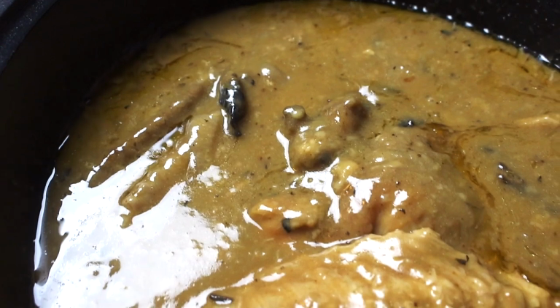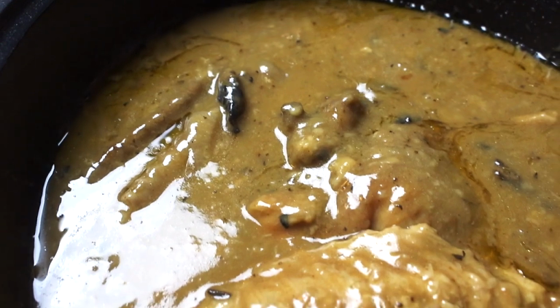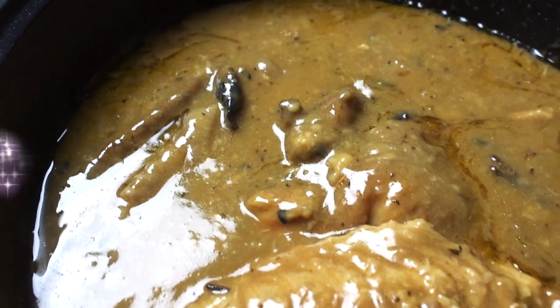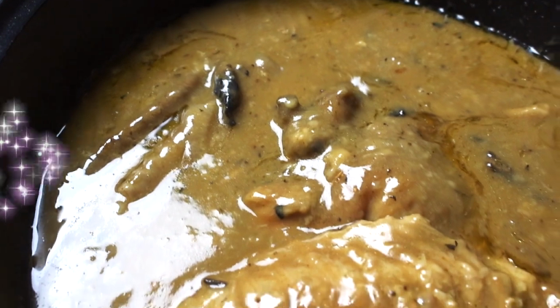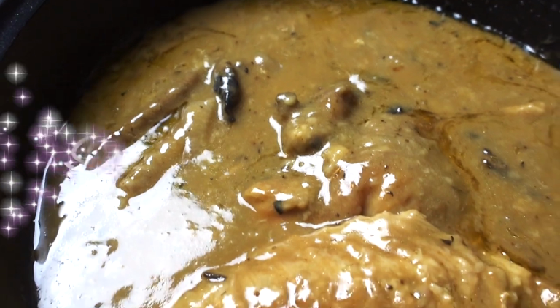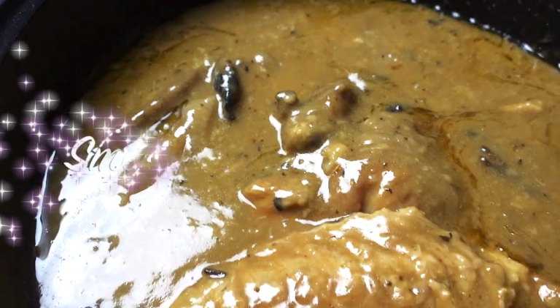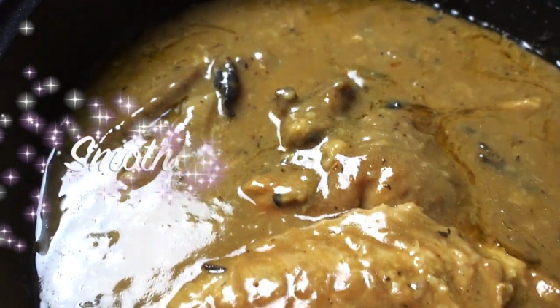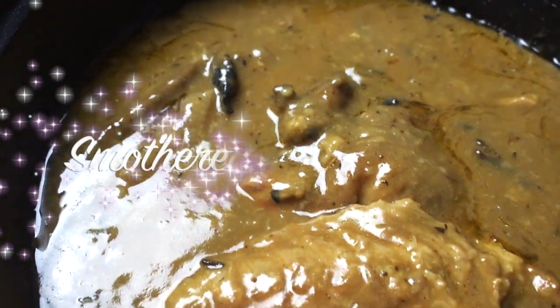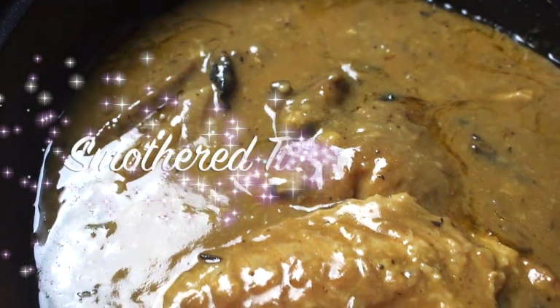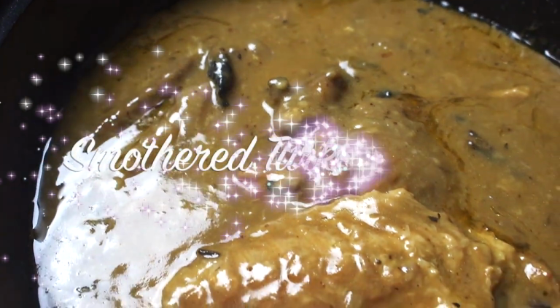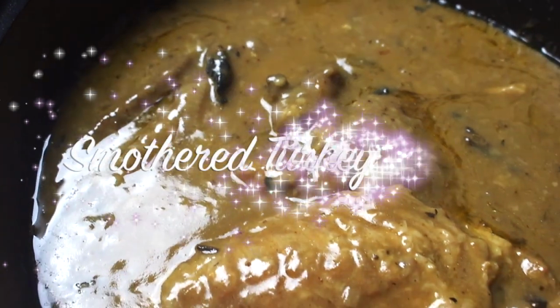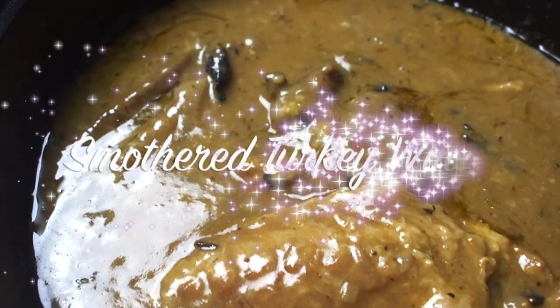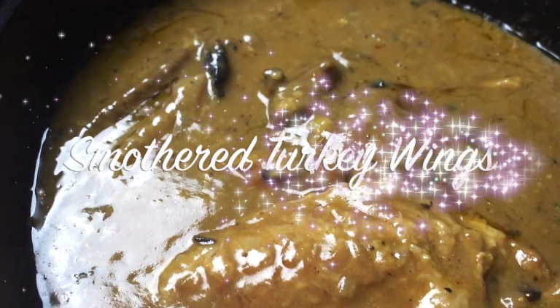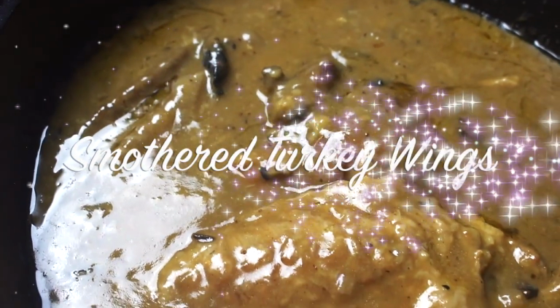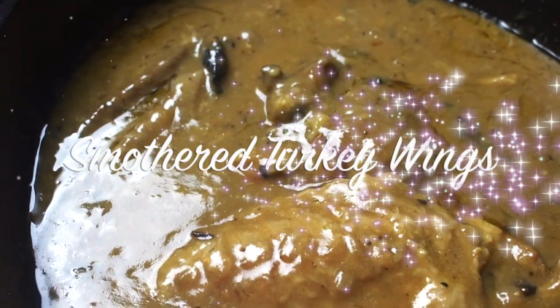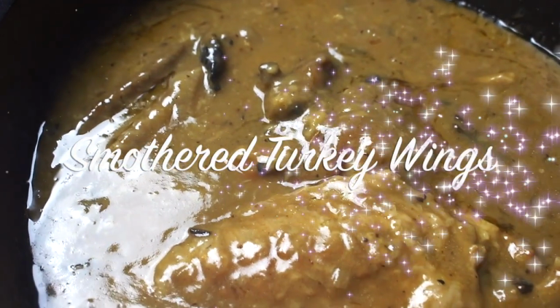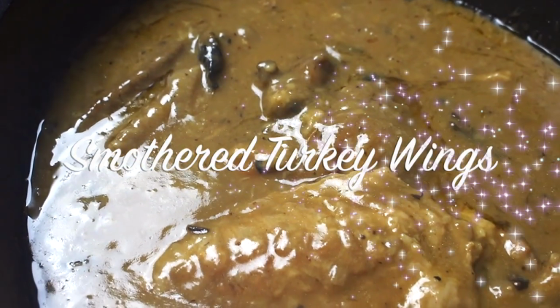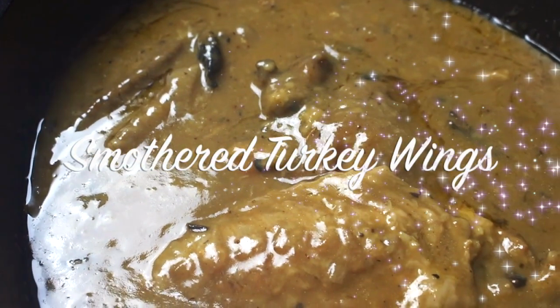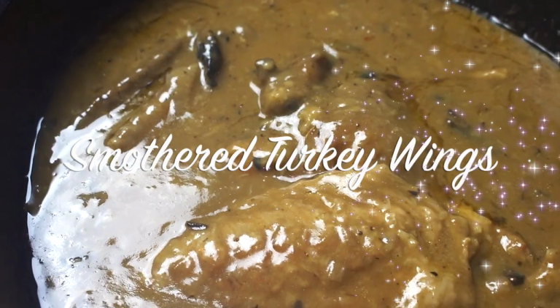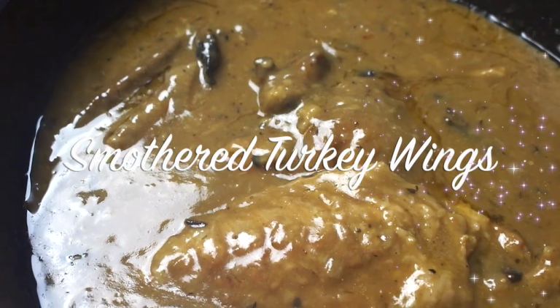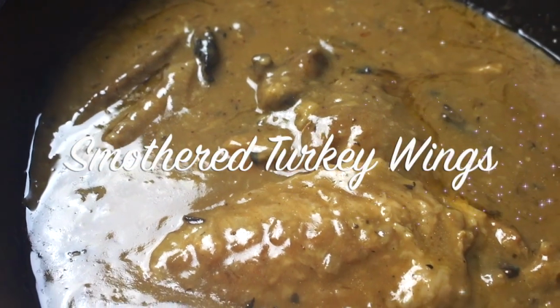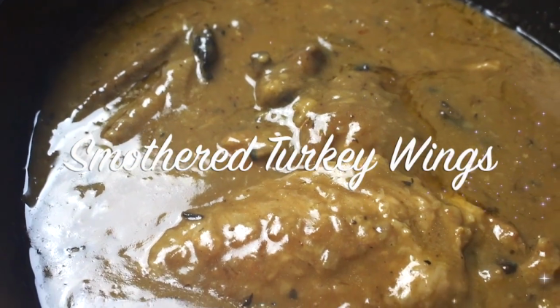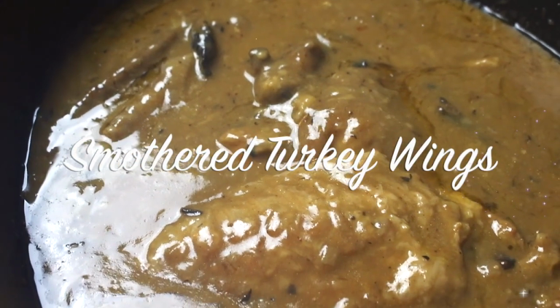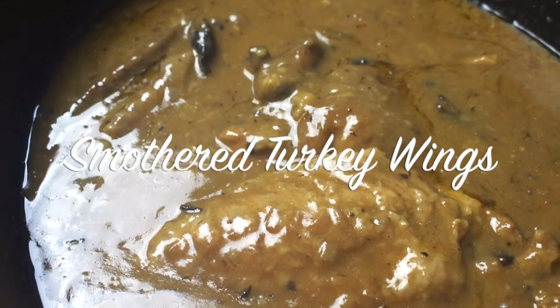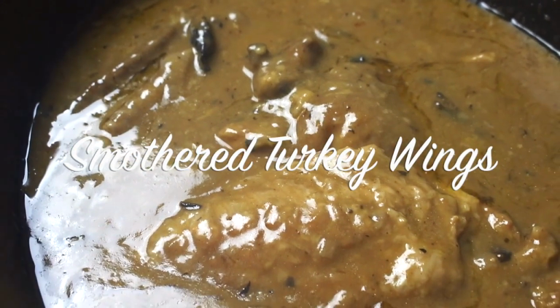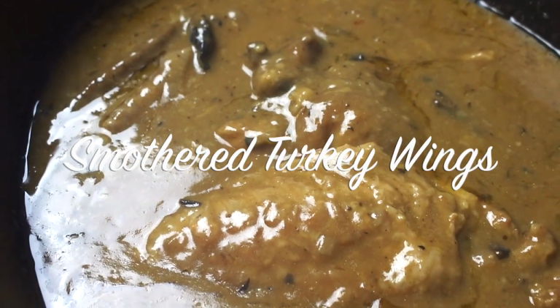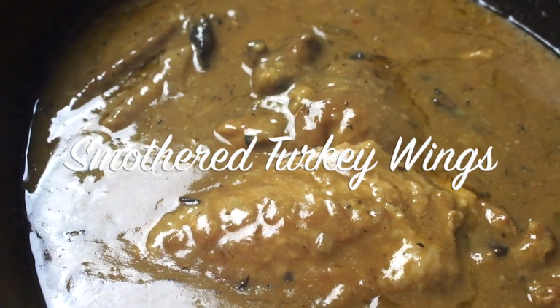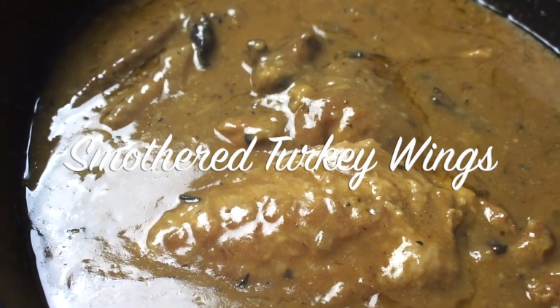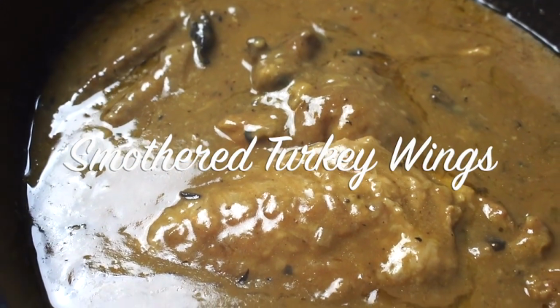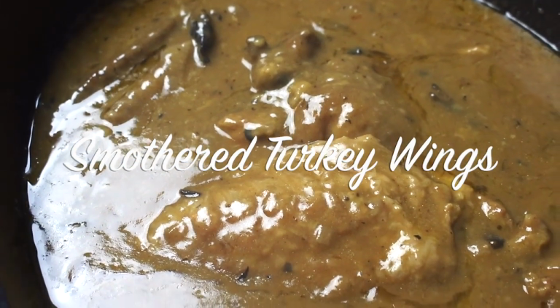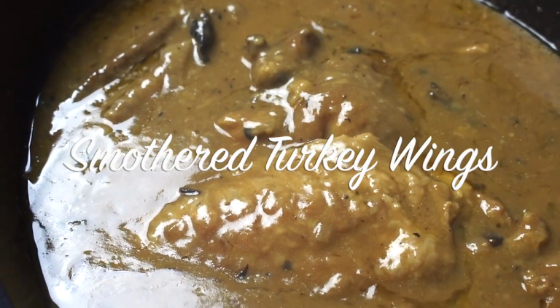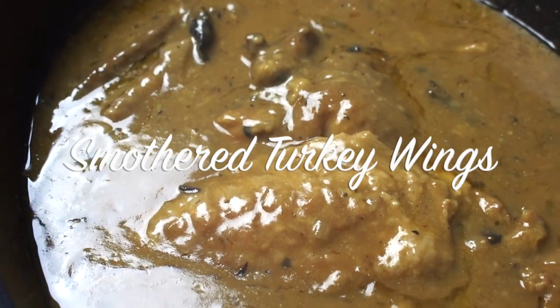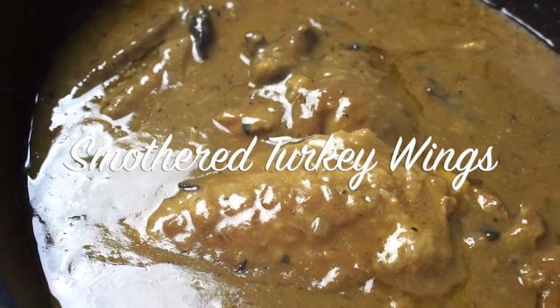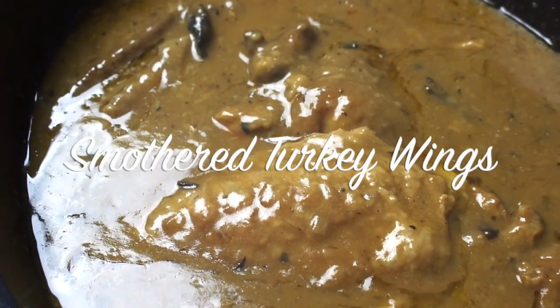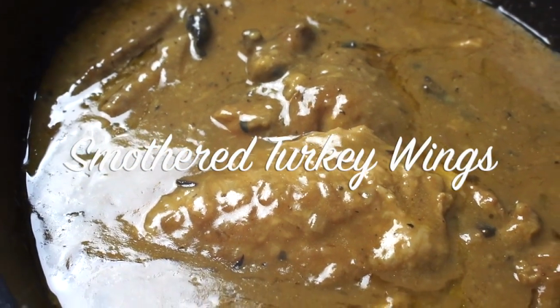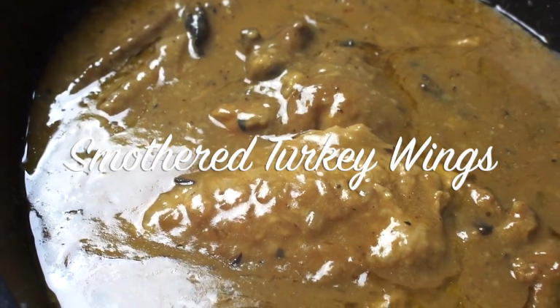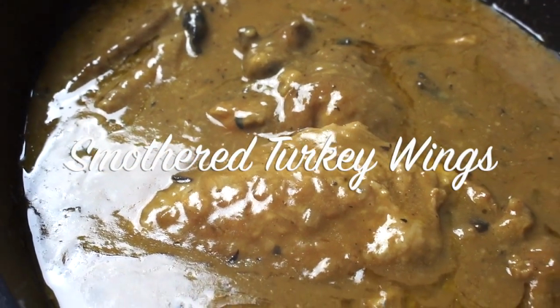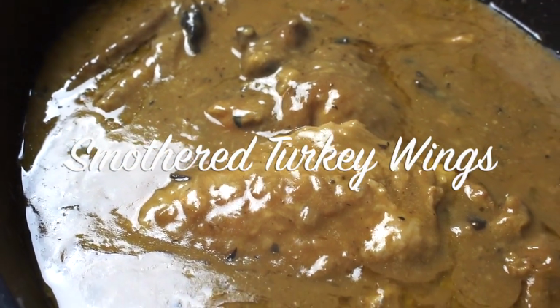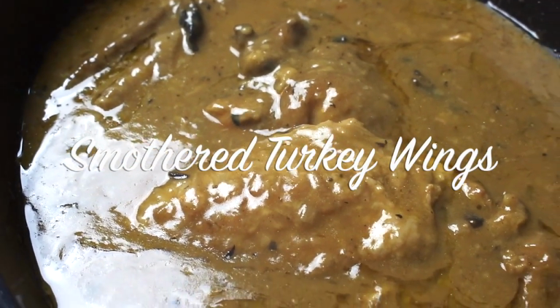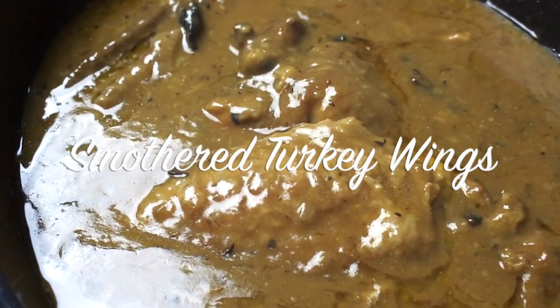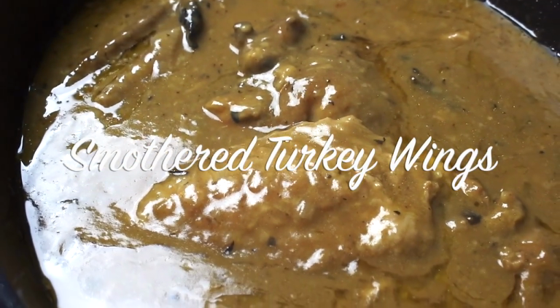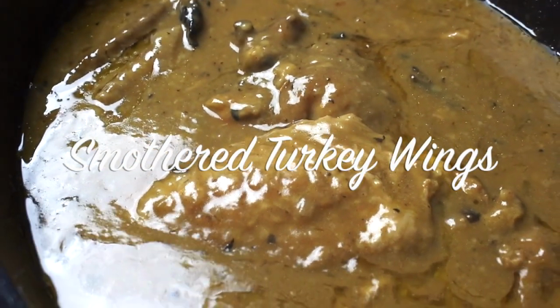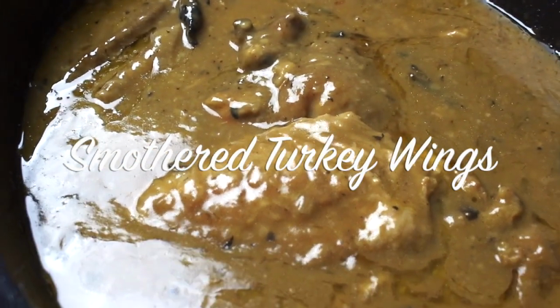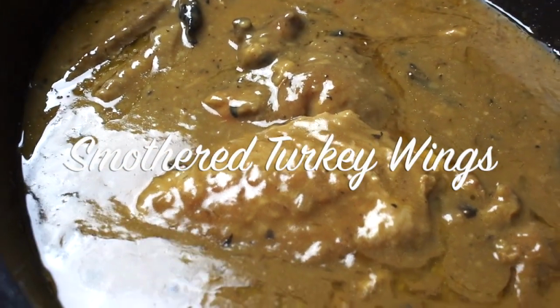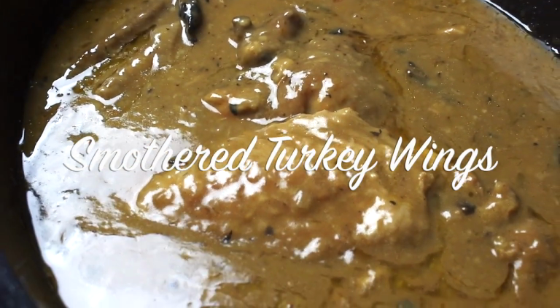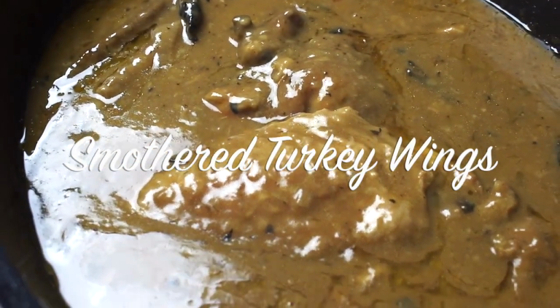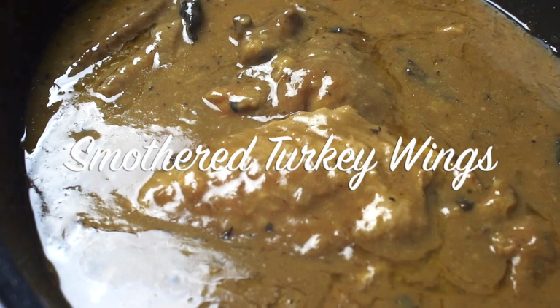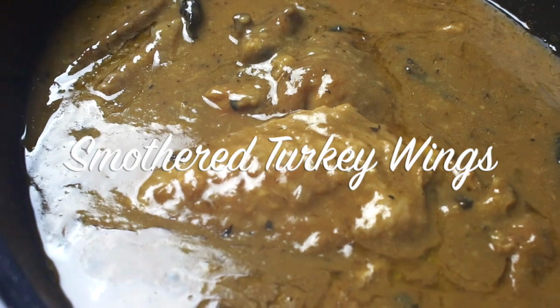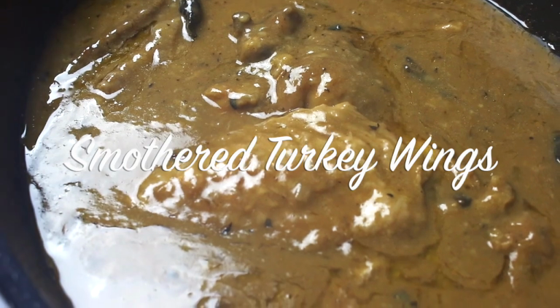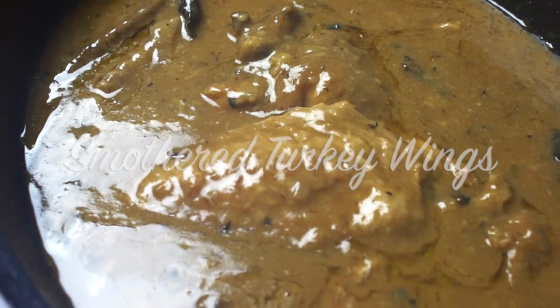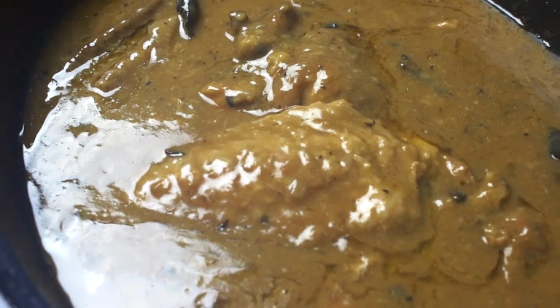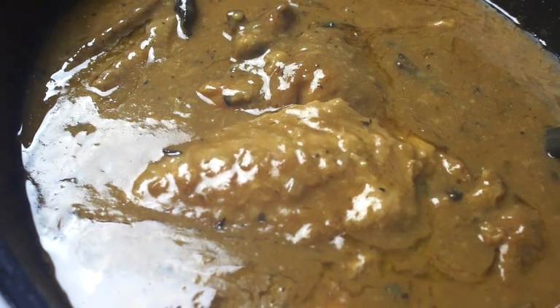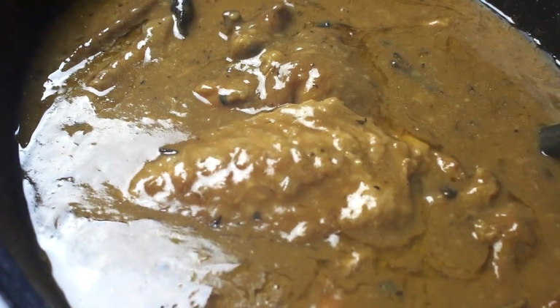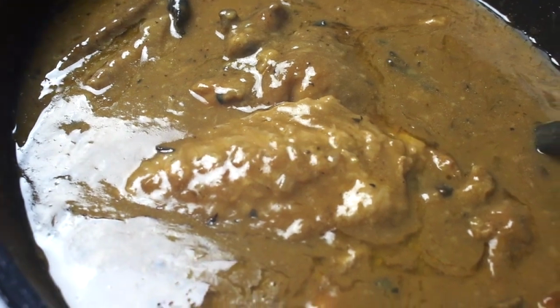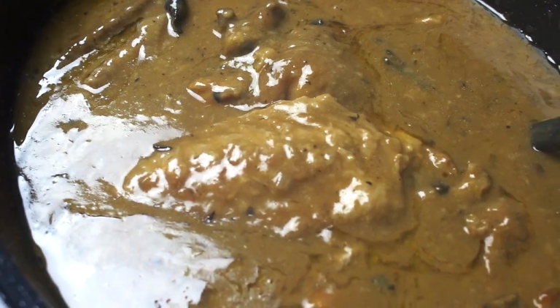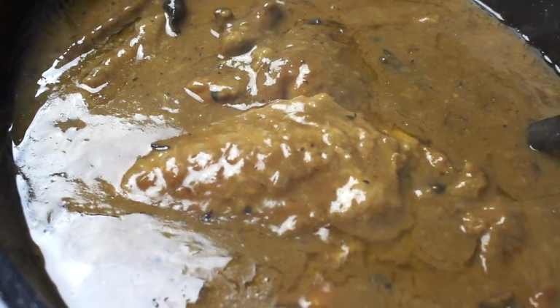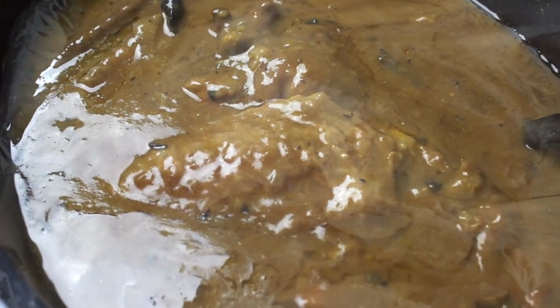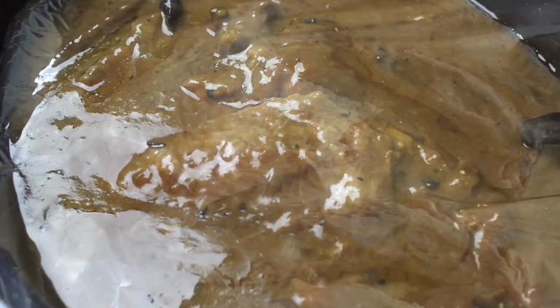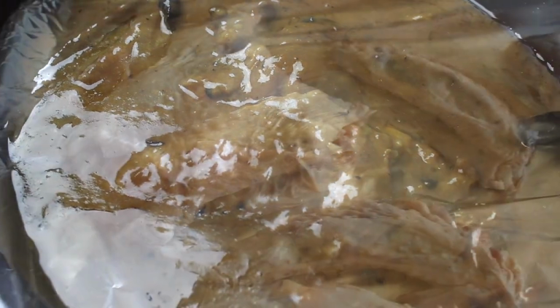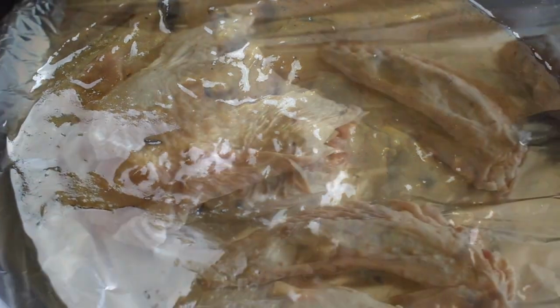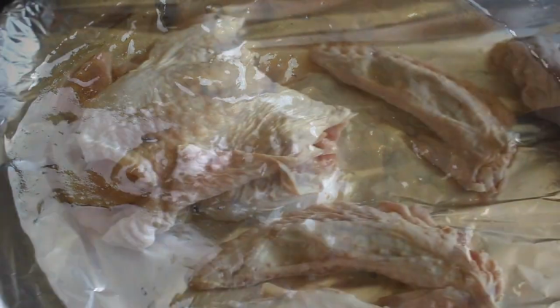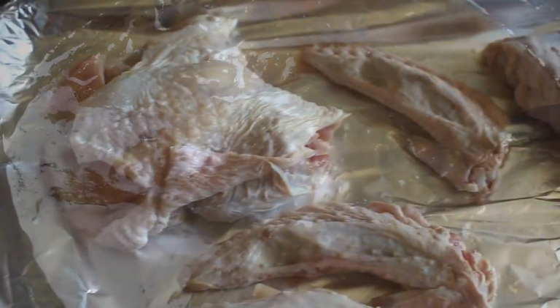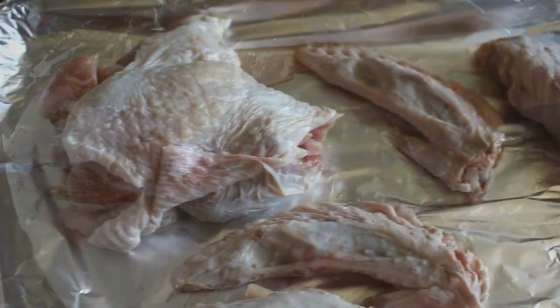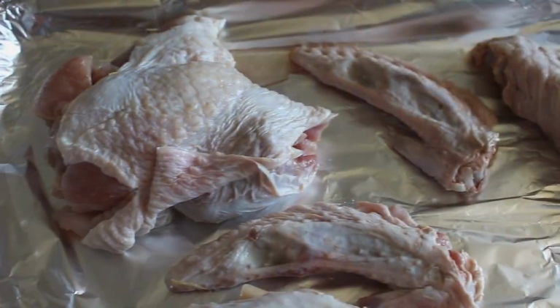Hey there! It's Rosie from iHeartRecipes.com and I'm going to show you how I make my smothered turkey wings in my slow cooker.